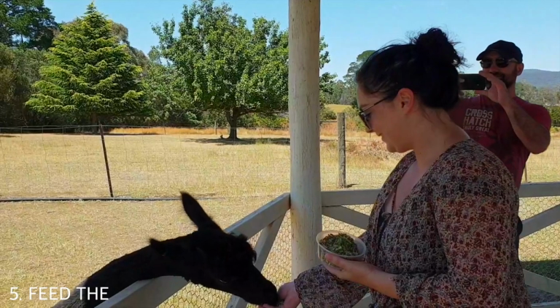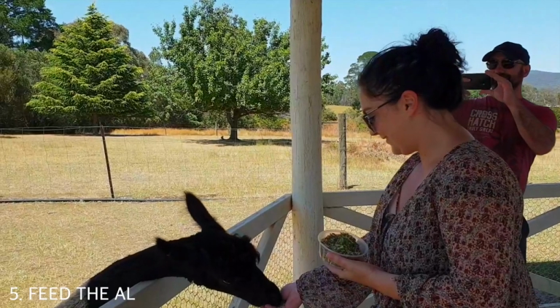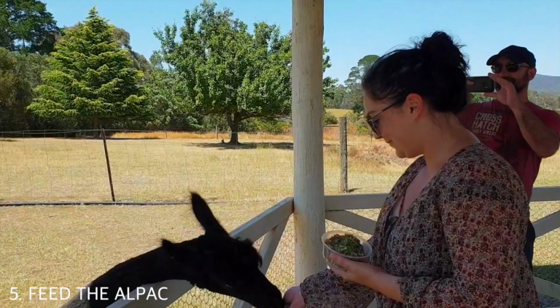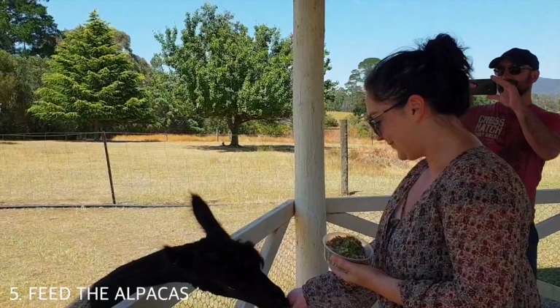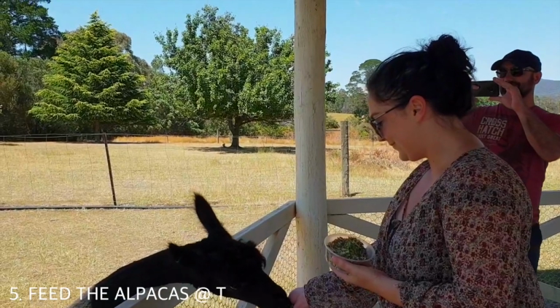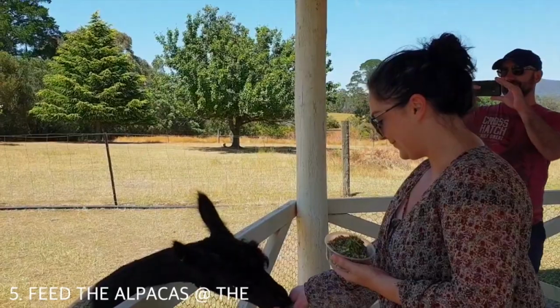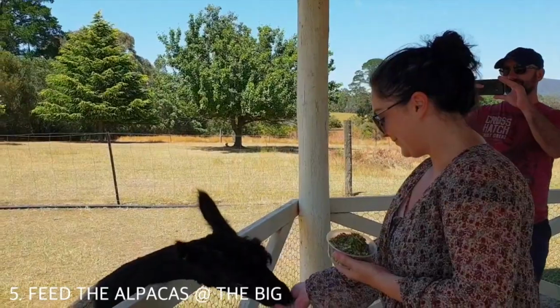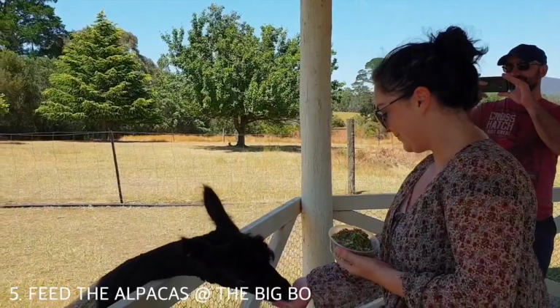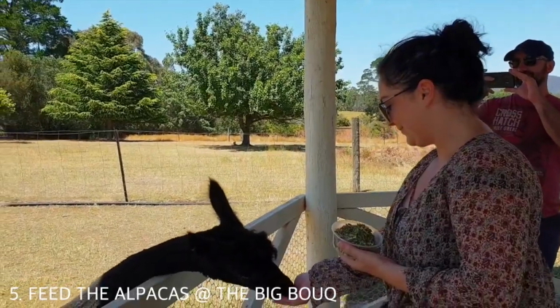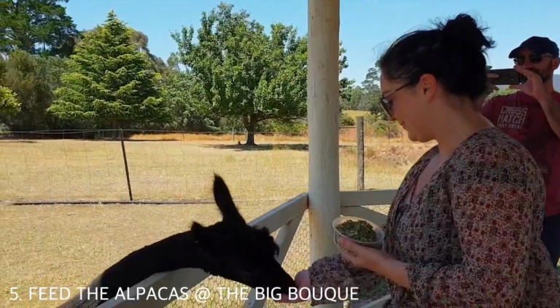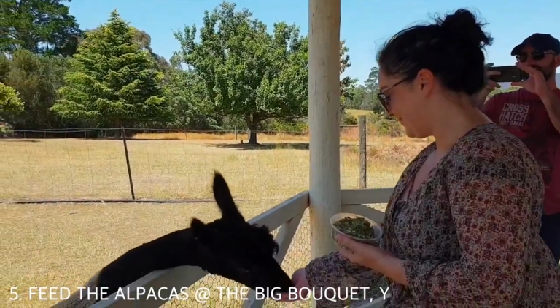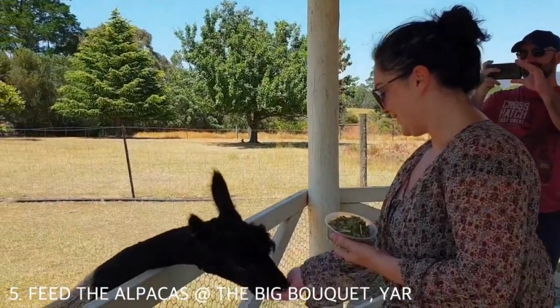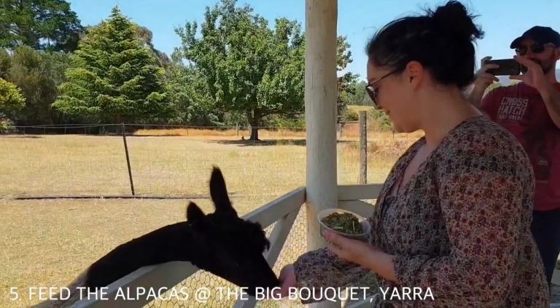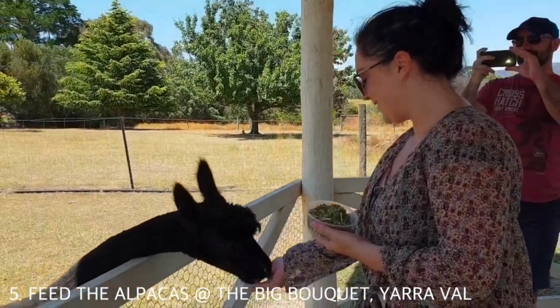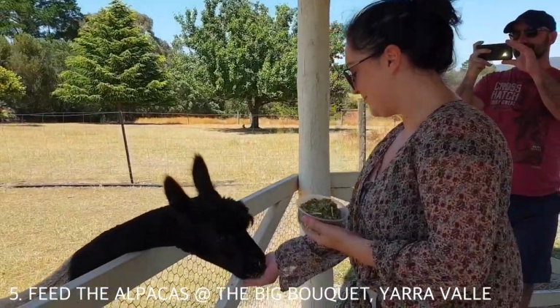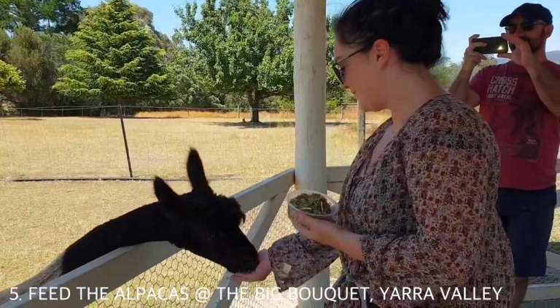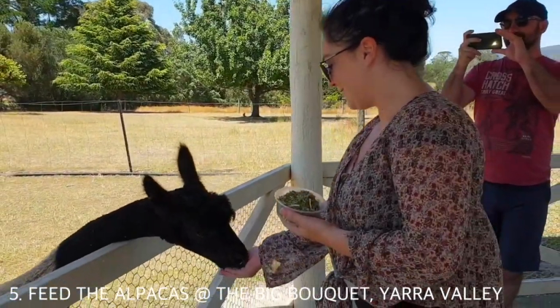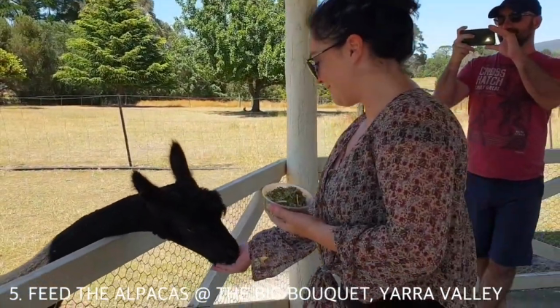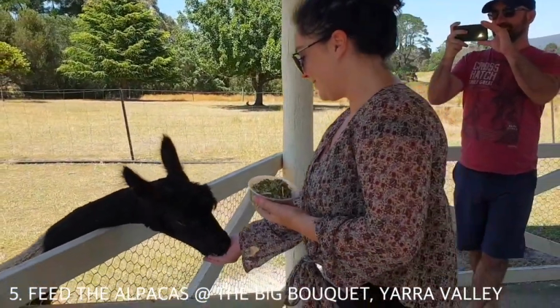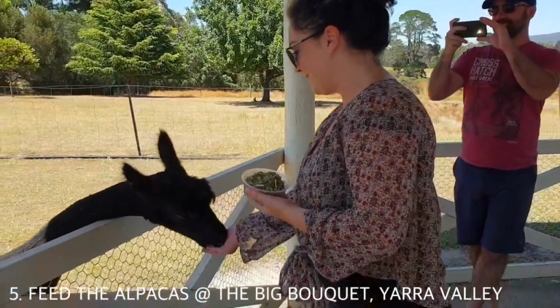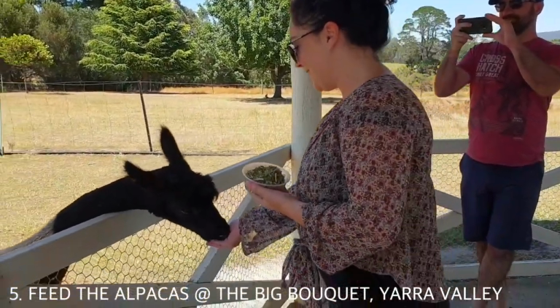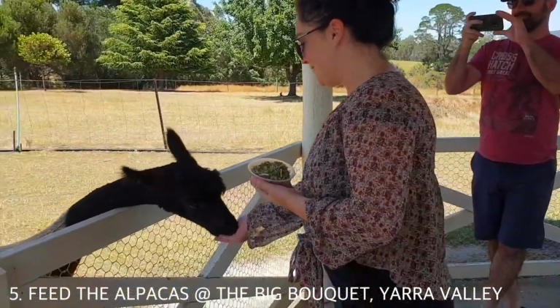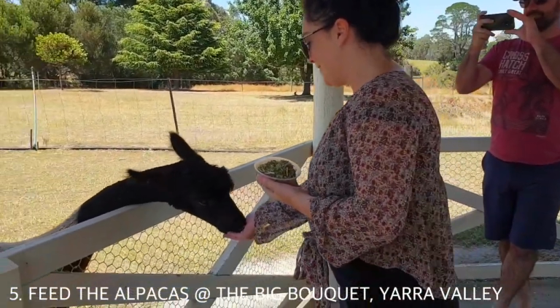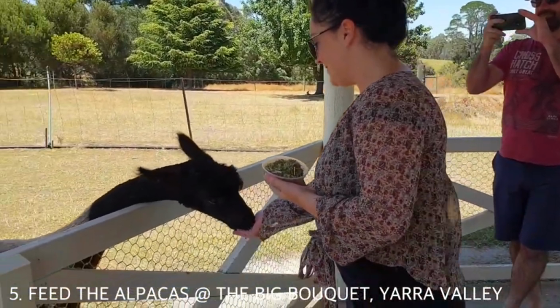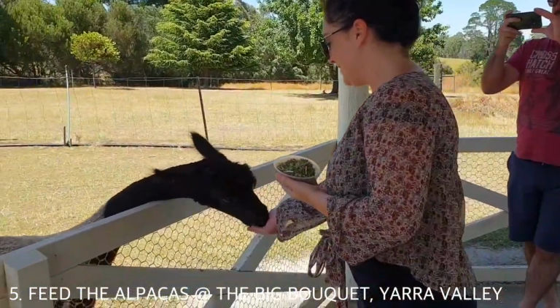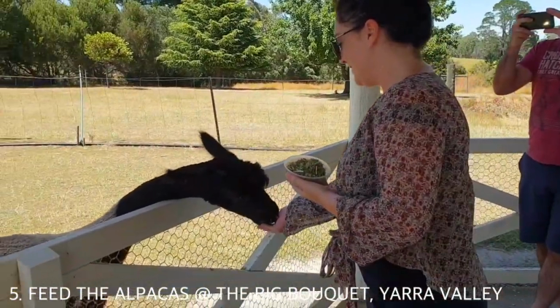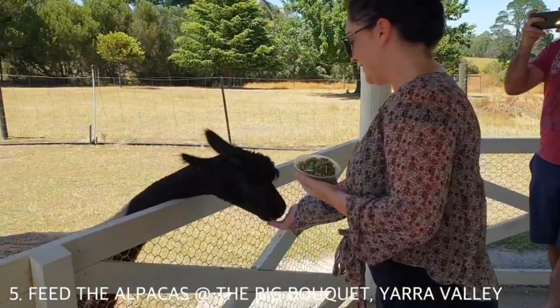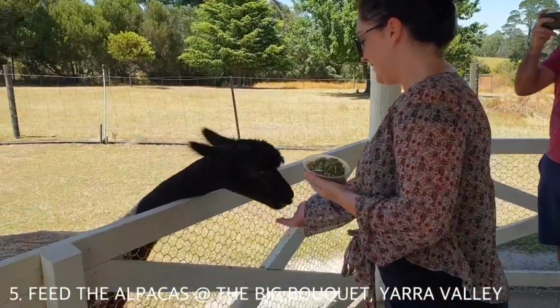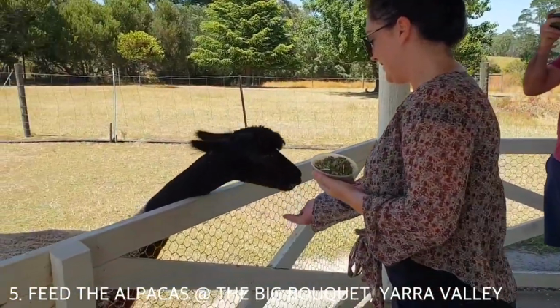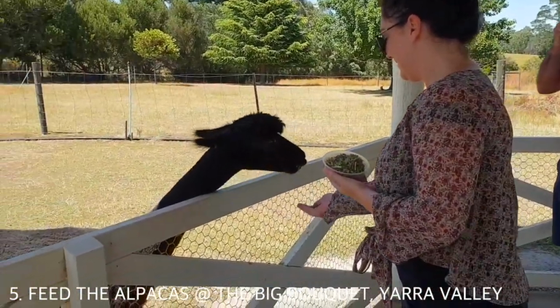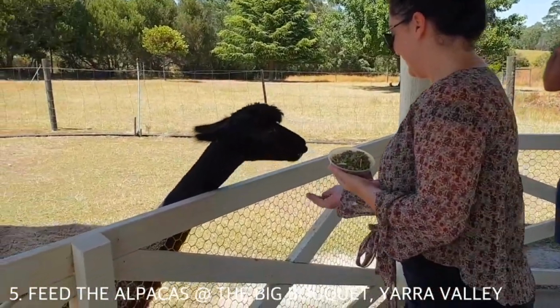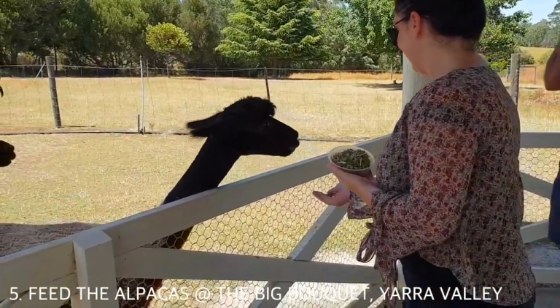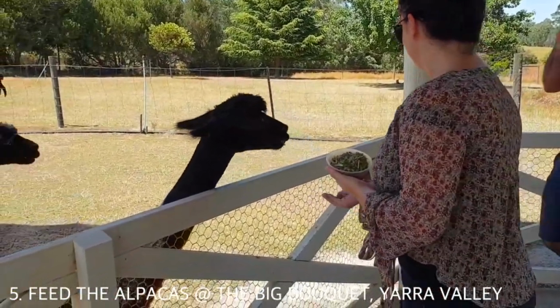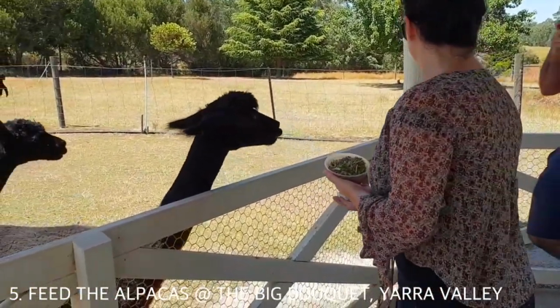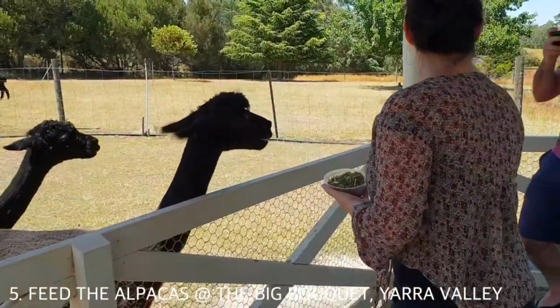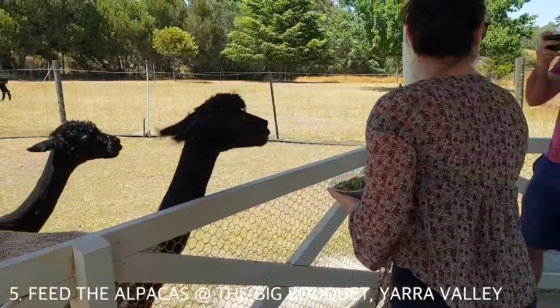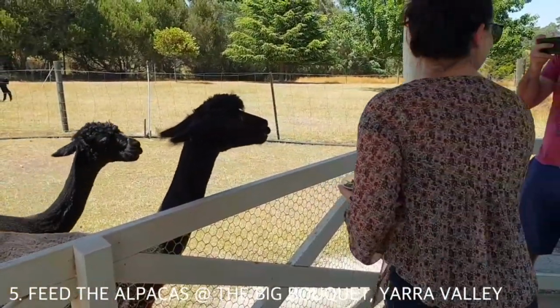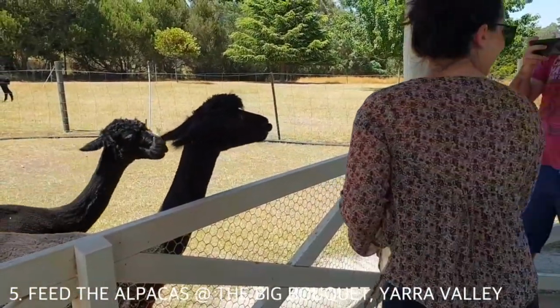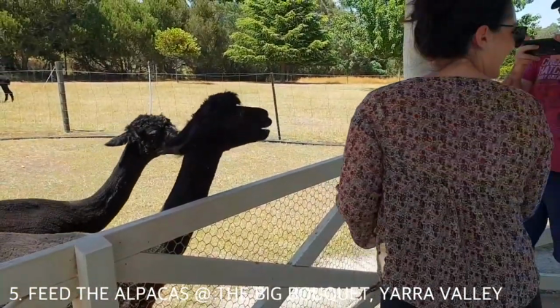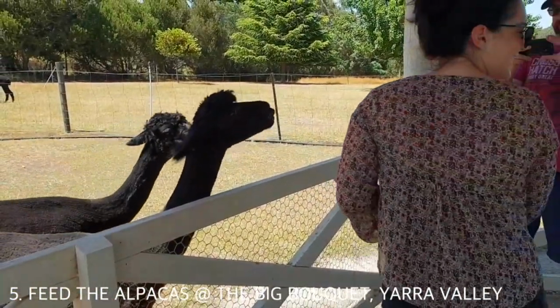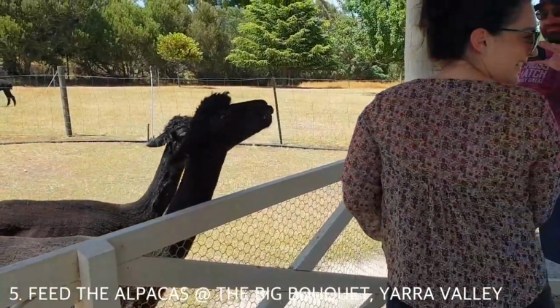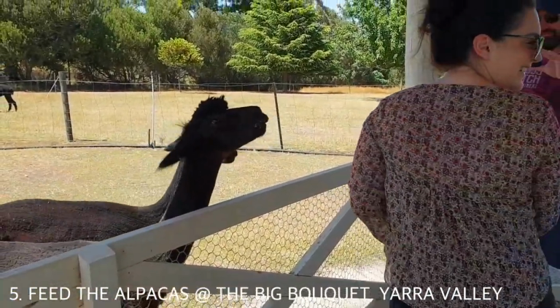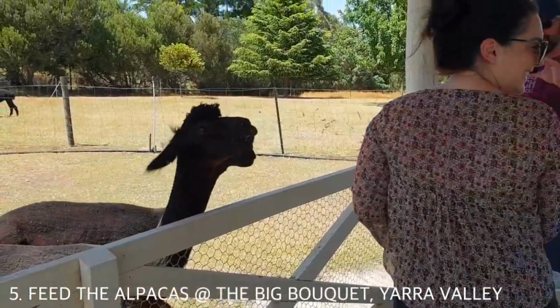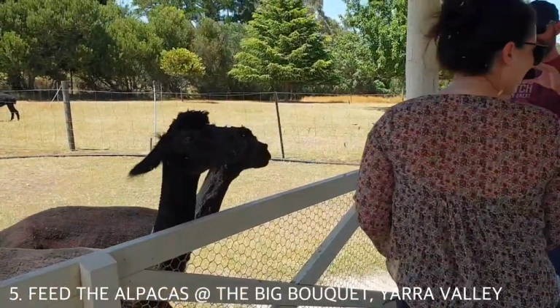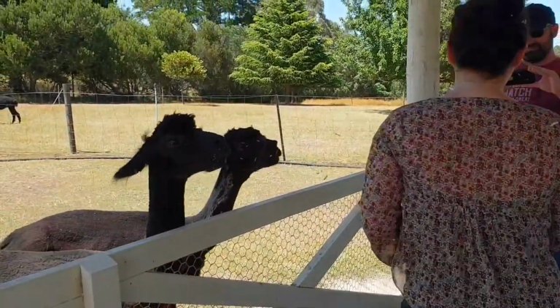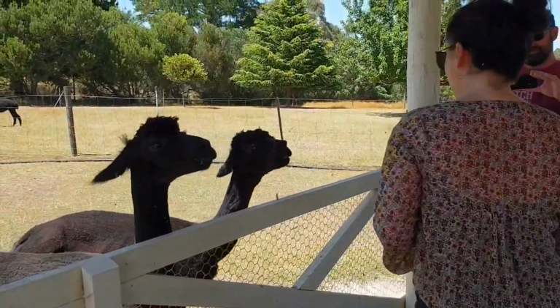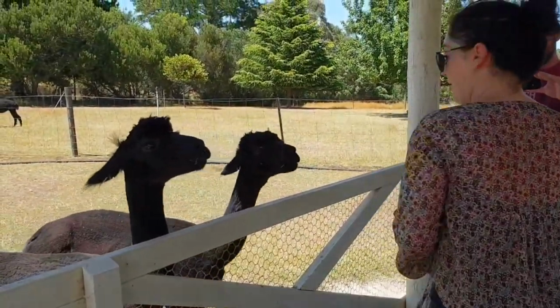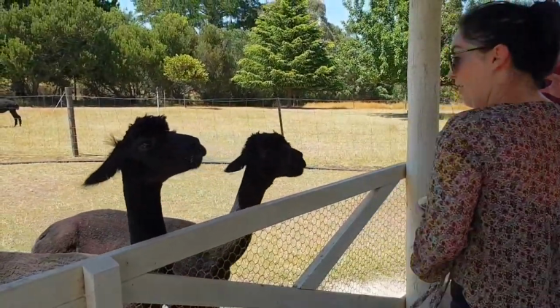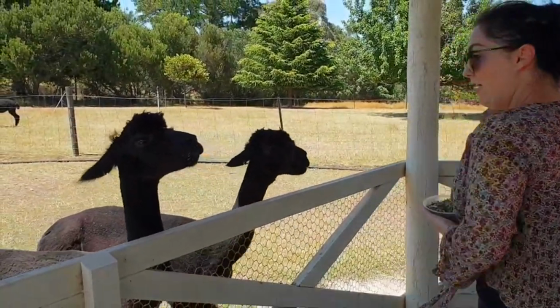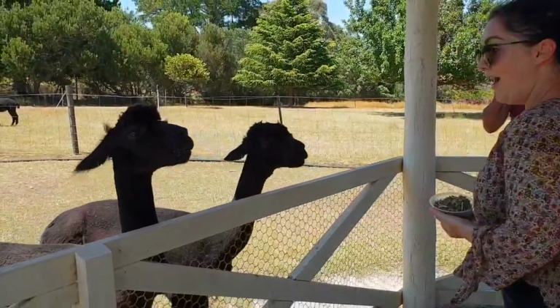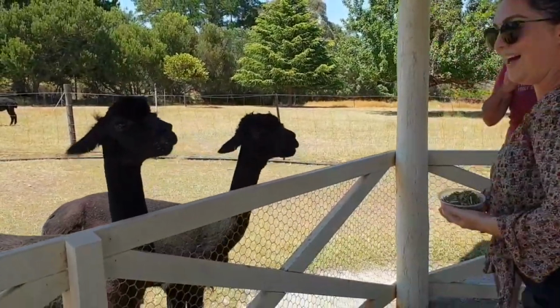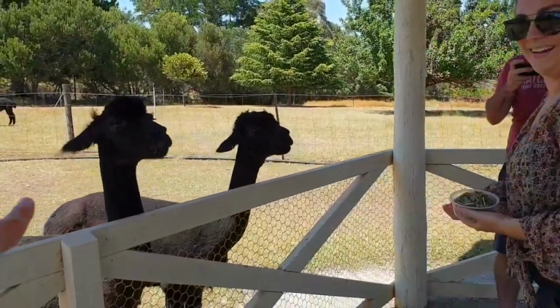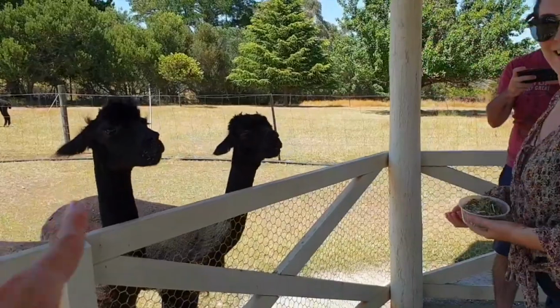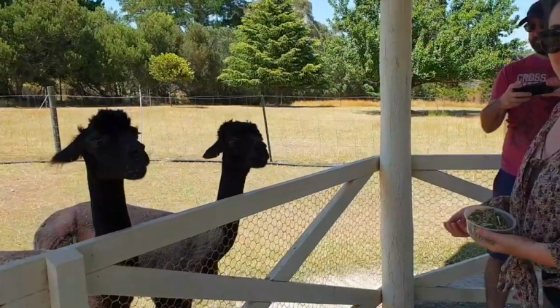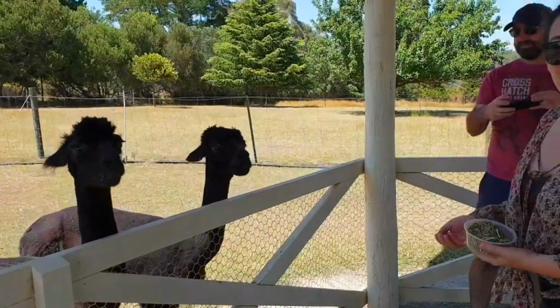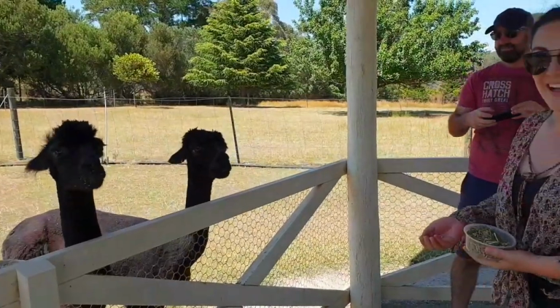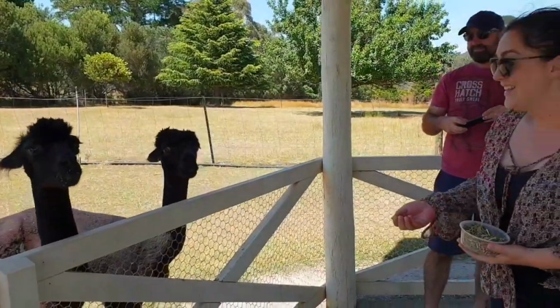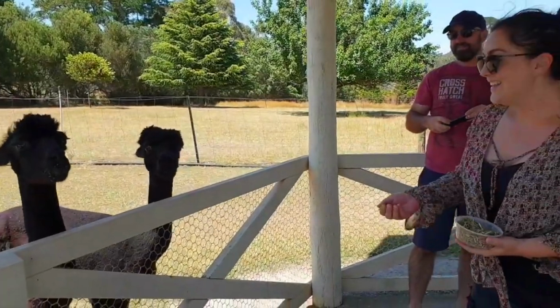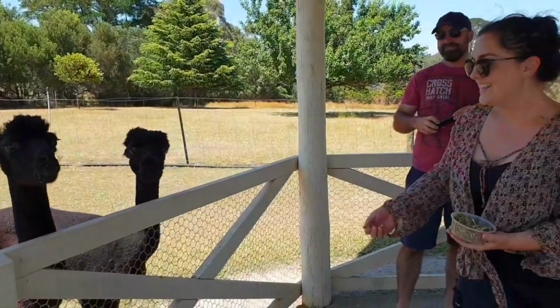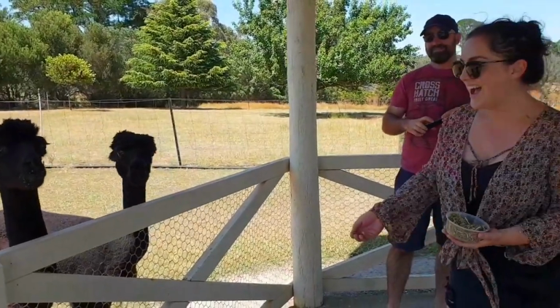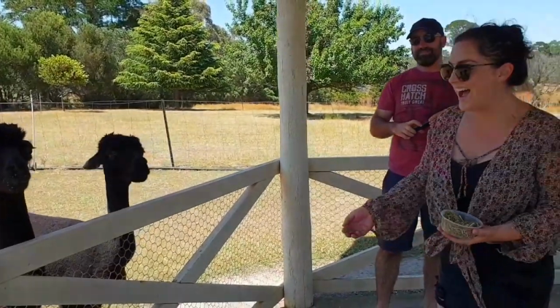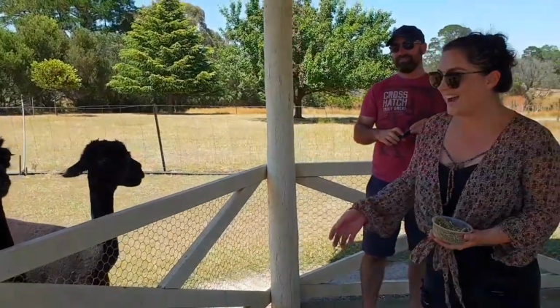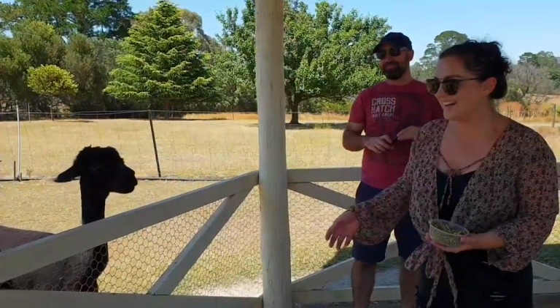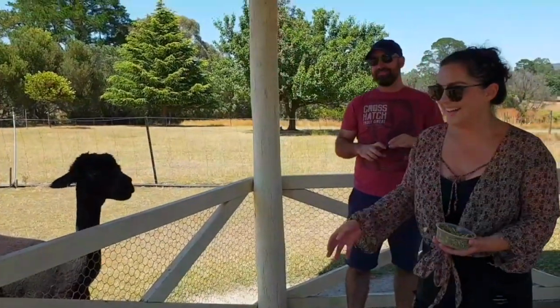While in the Yarra Valley, head to the Big Bouquet to see the cute alpacas. But watch out — they spit!